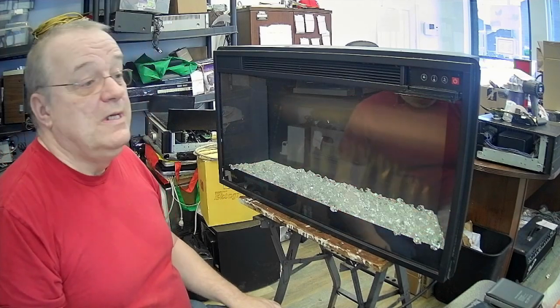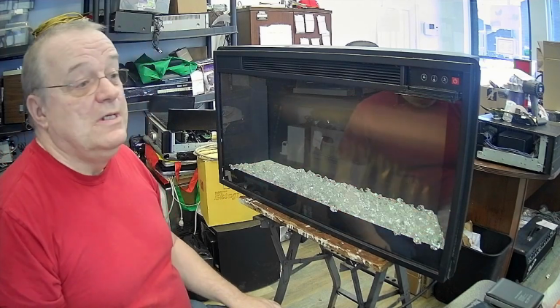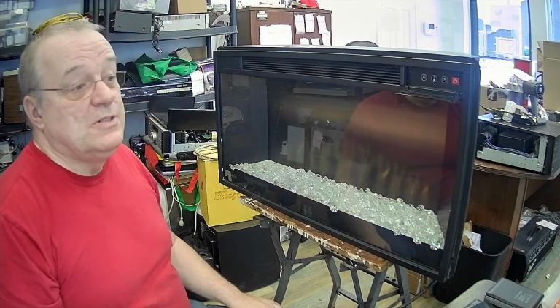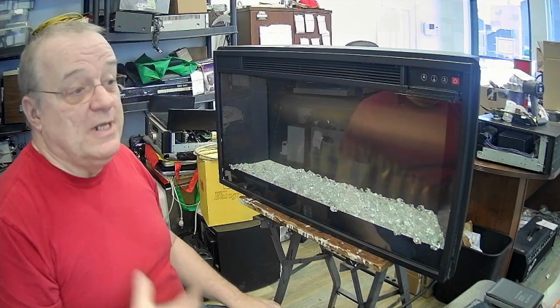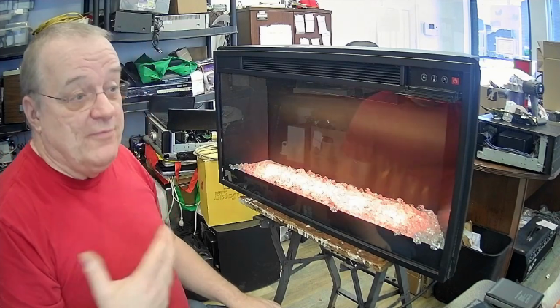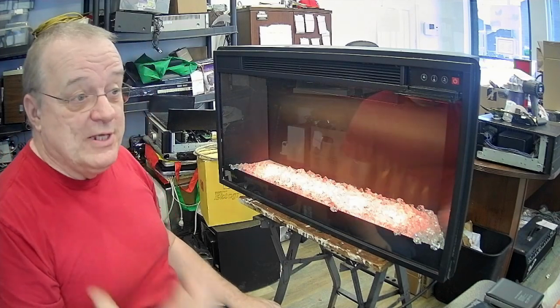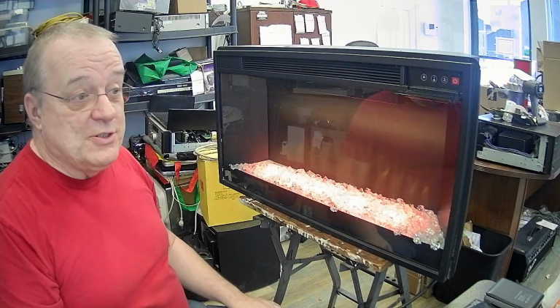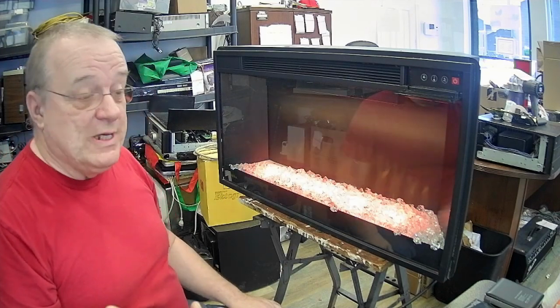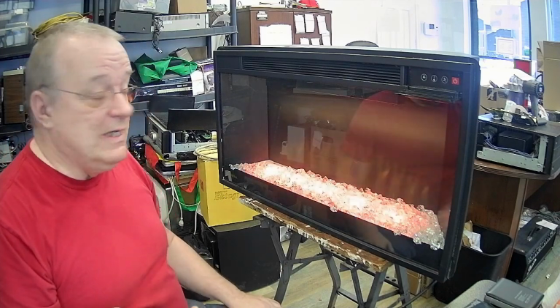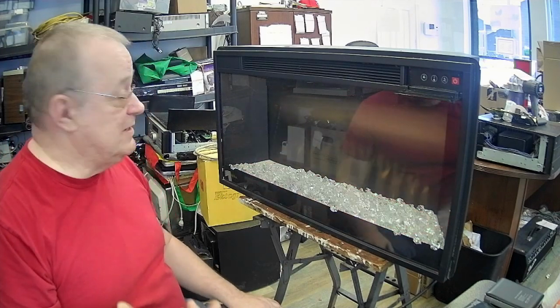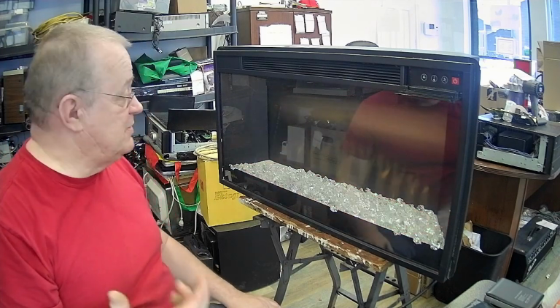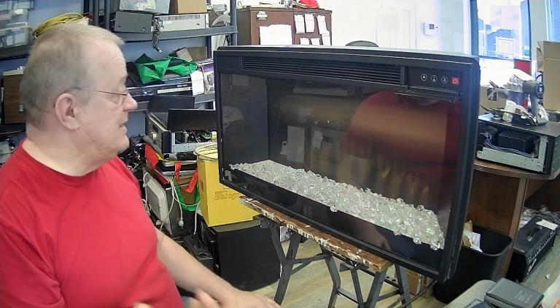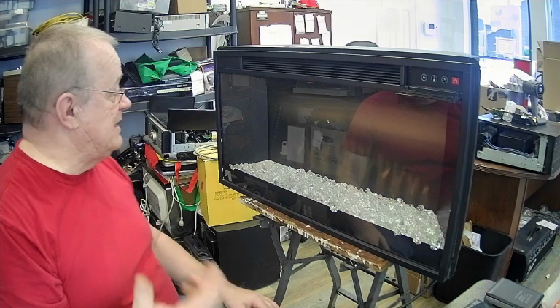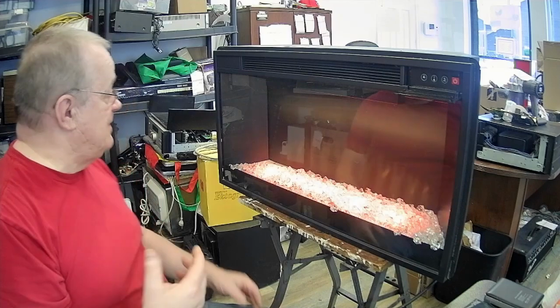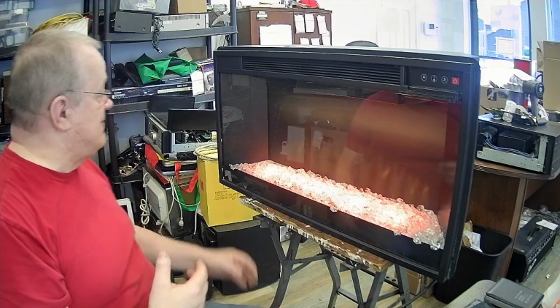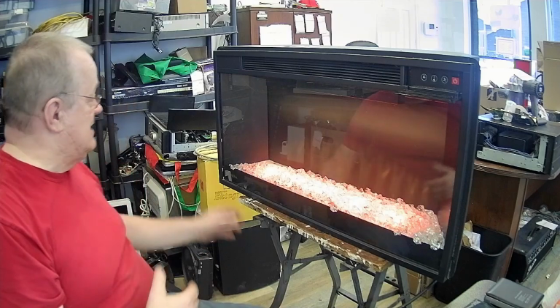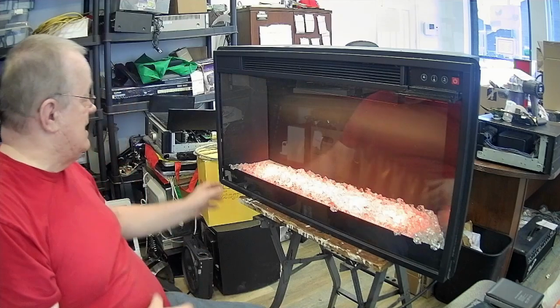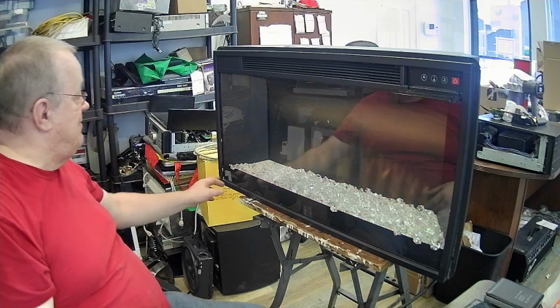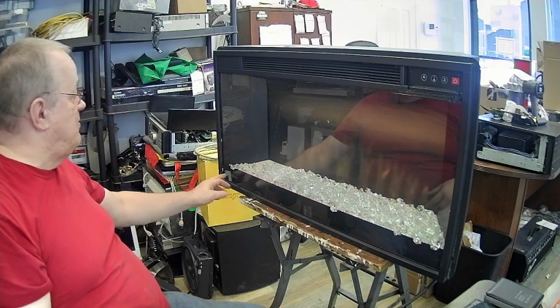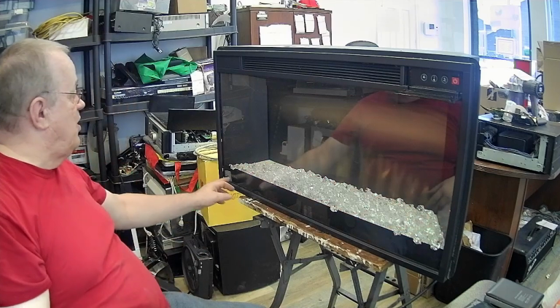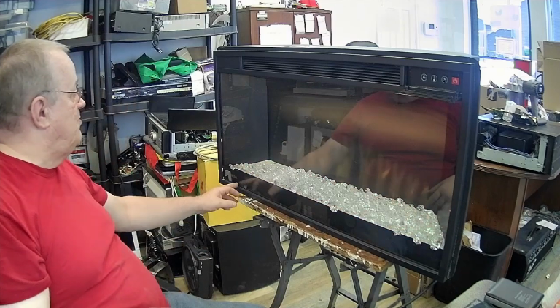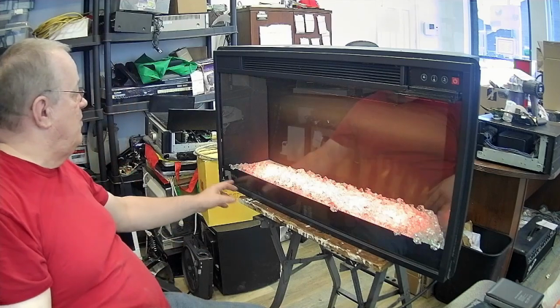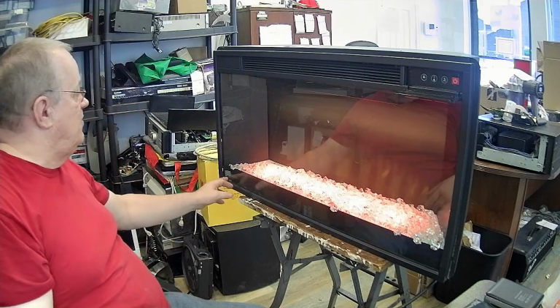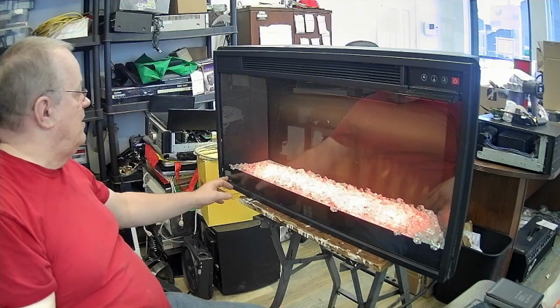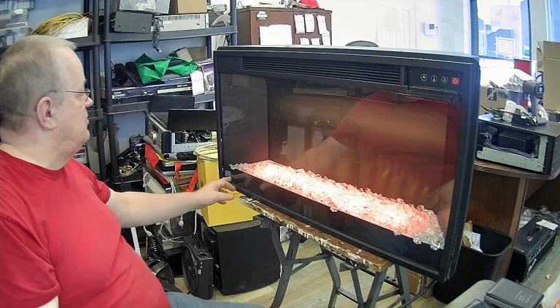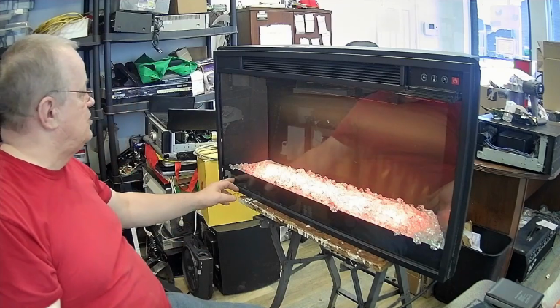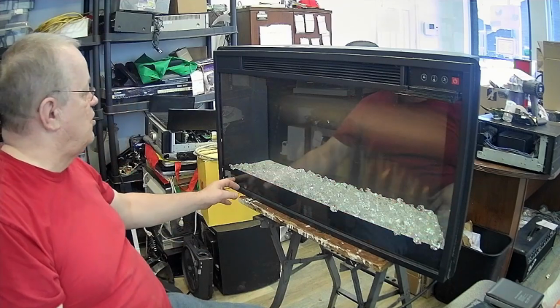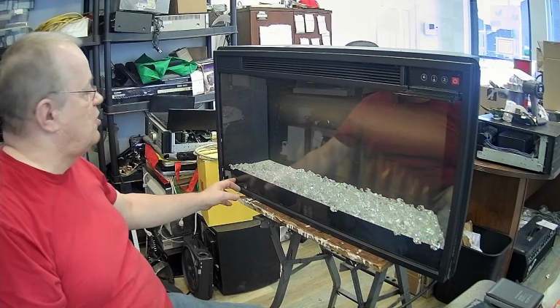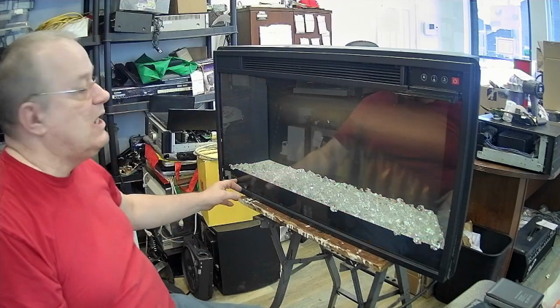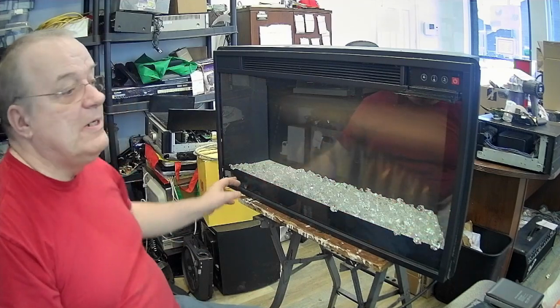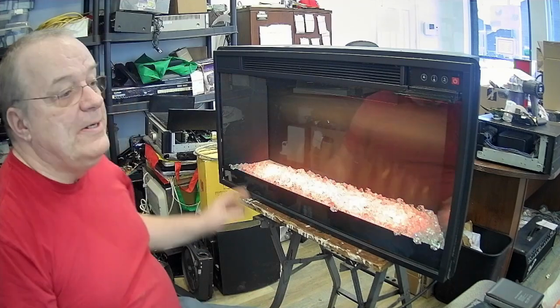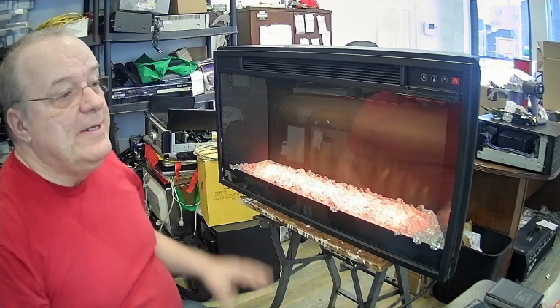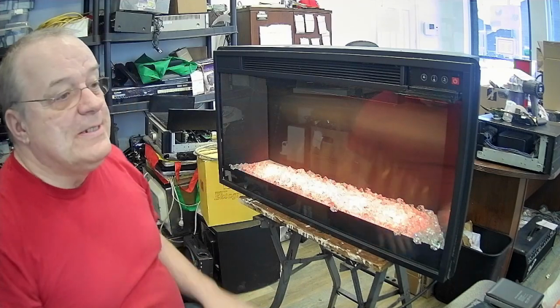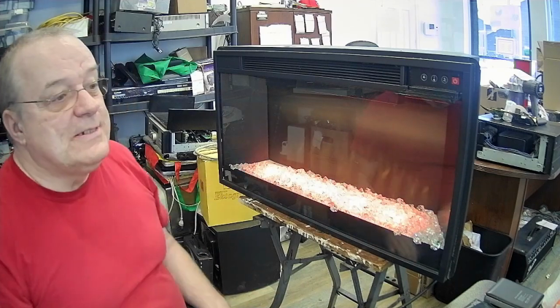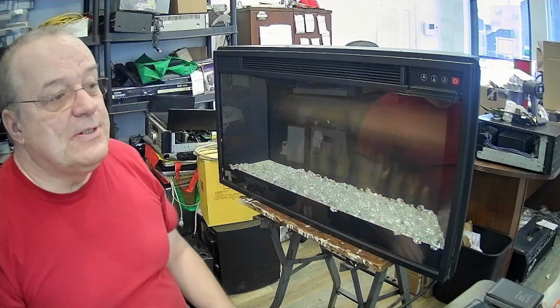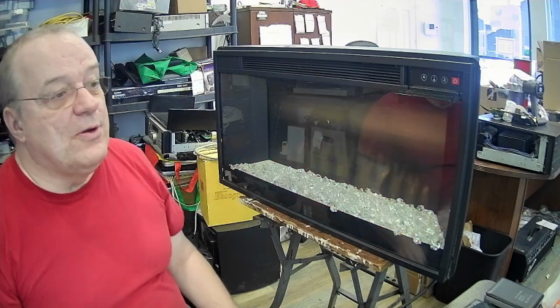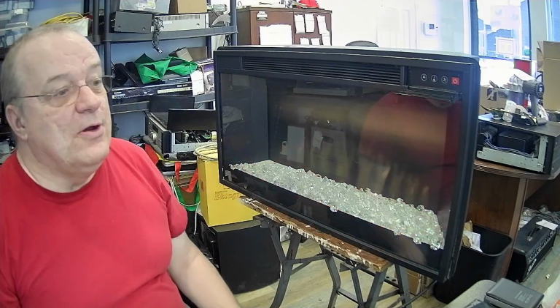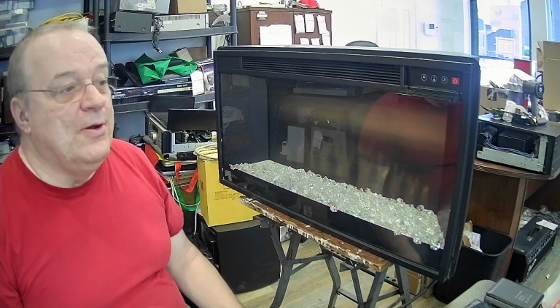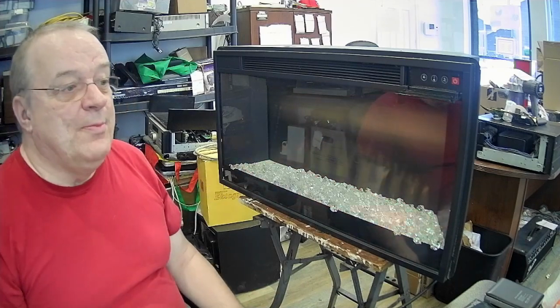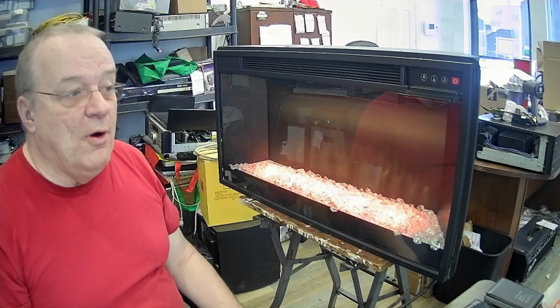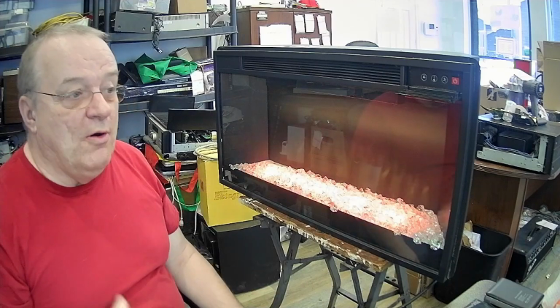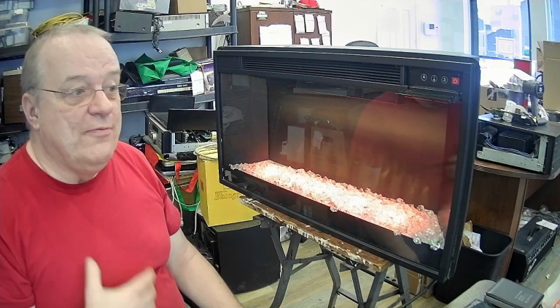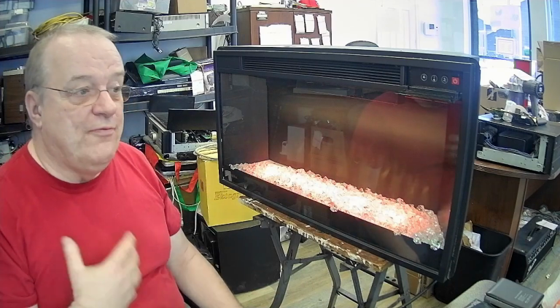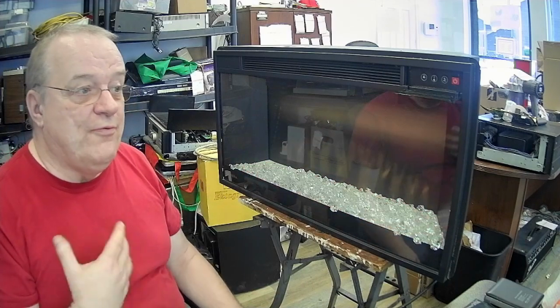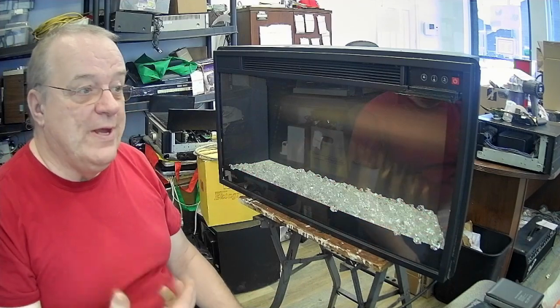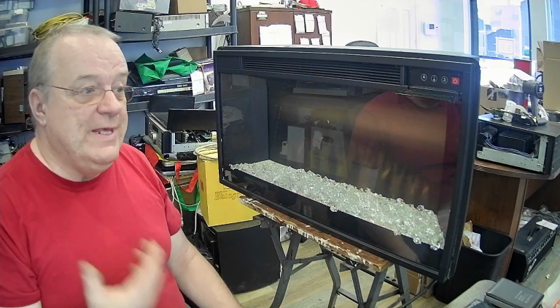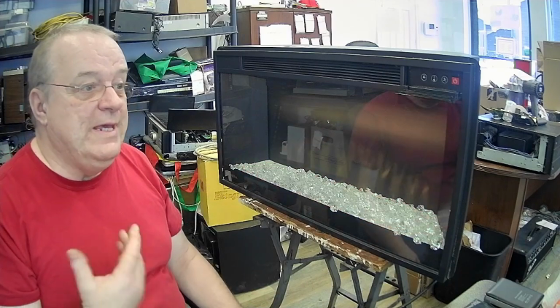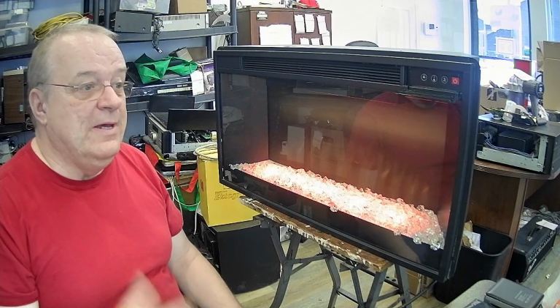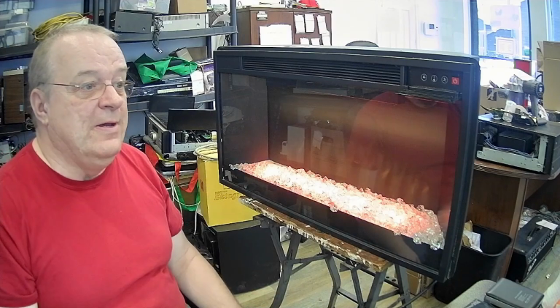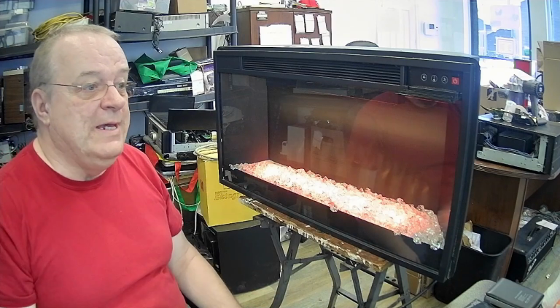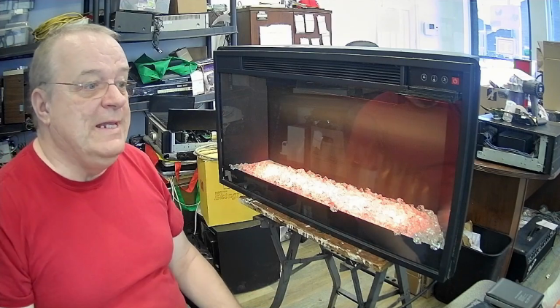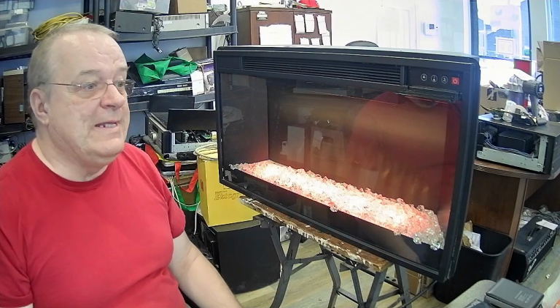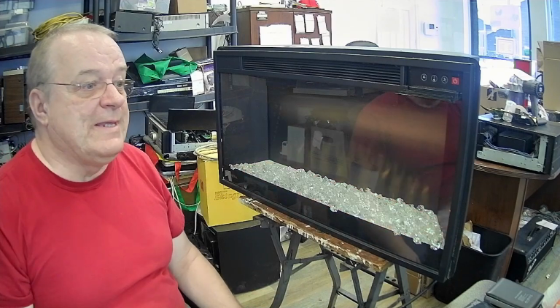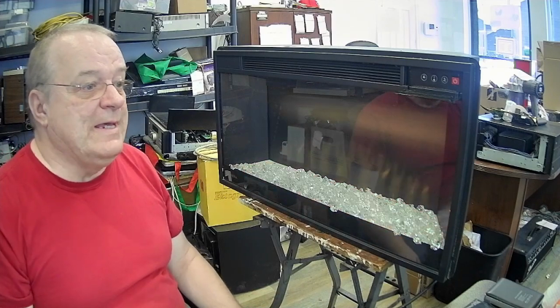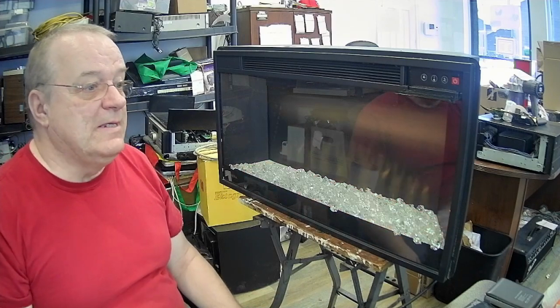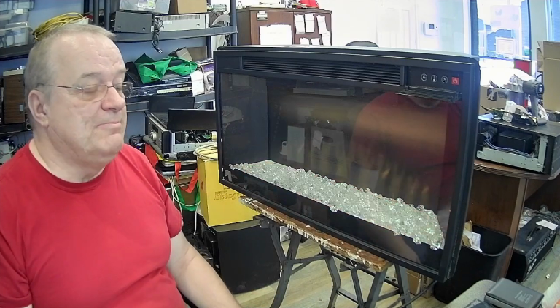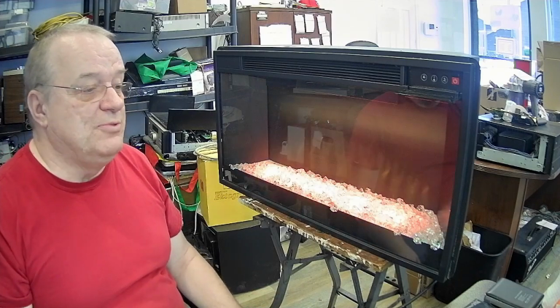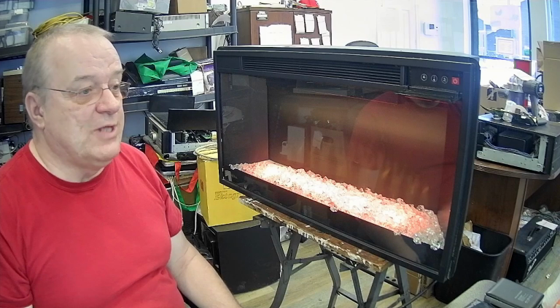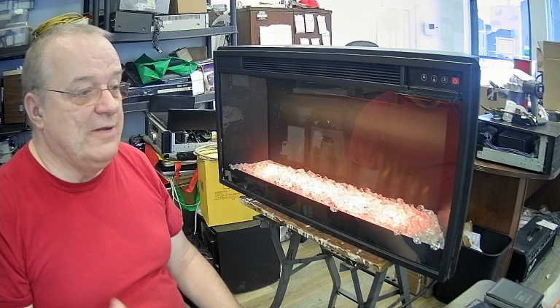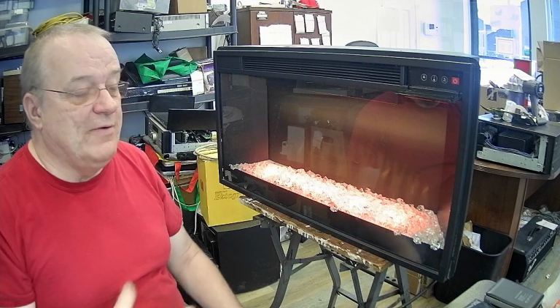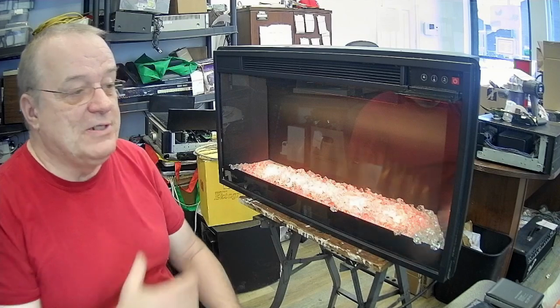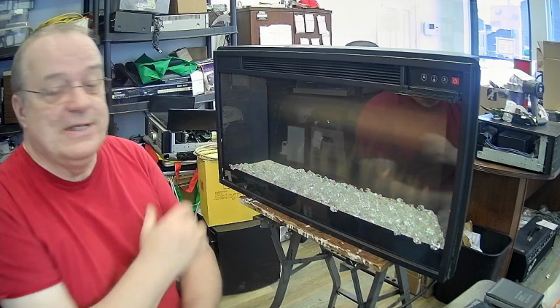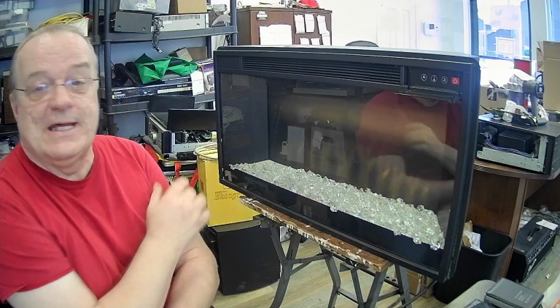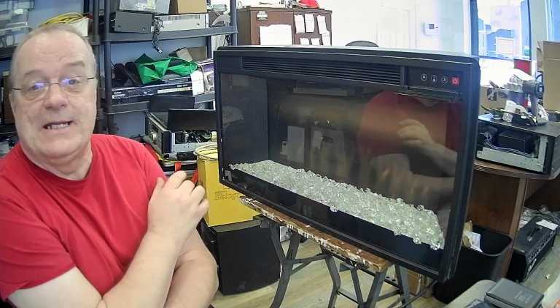Je suis allé voir sur Internet parce que c'est quand même un bon, le Muskoka. C'est un bon foyer électrique. Je suis allé voir sur Internet.